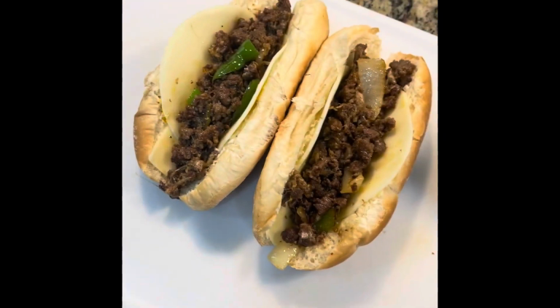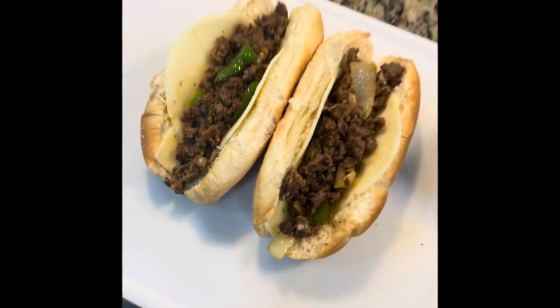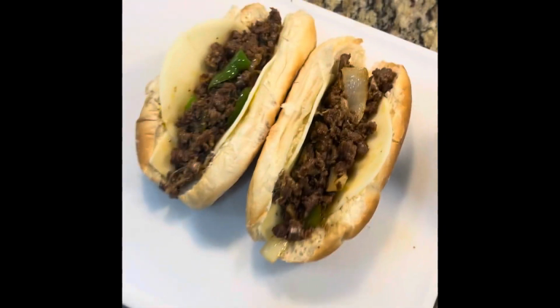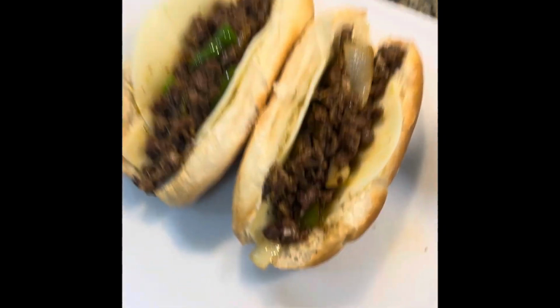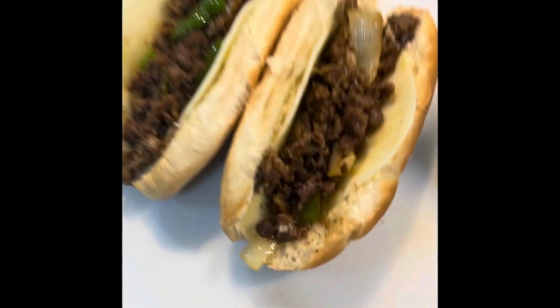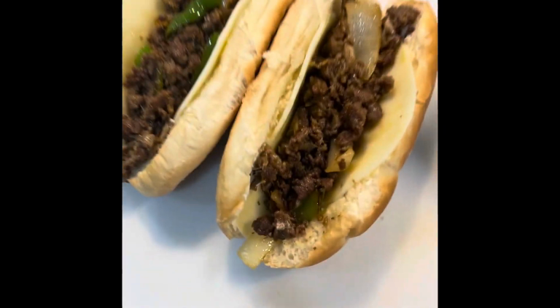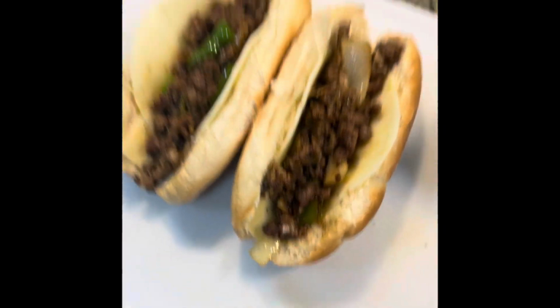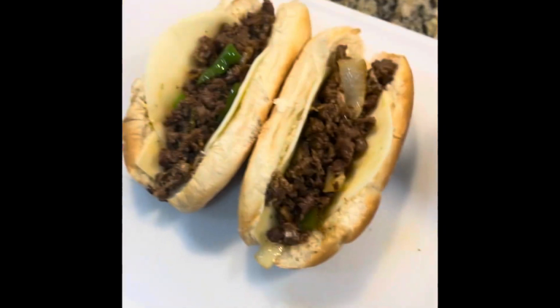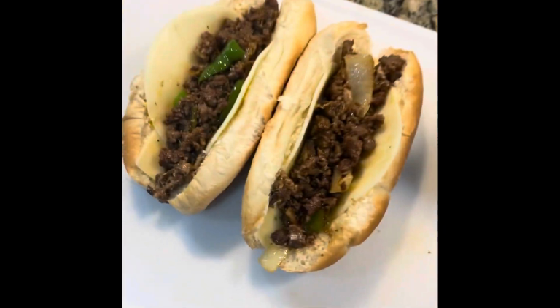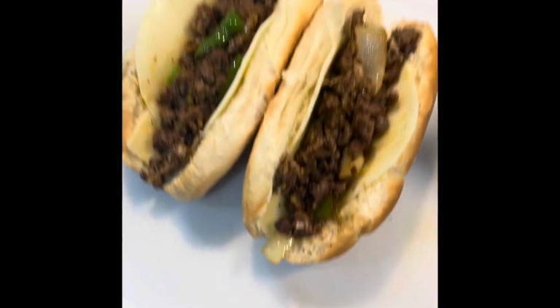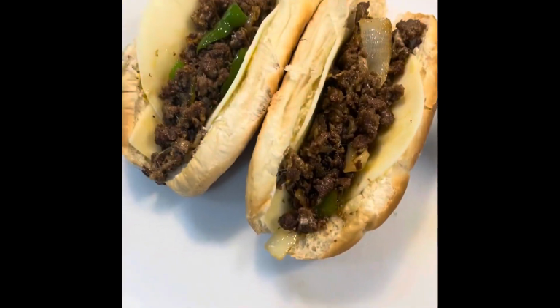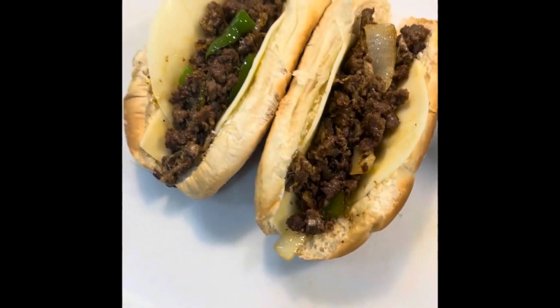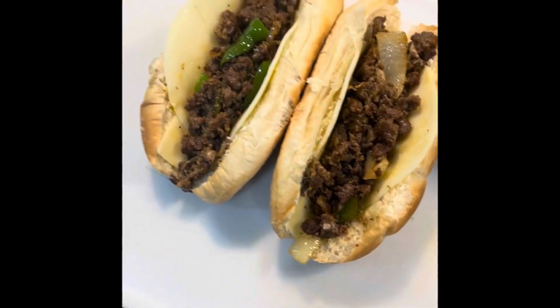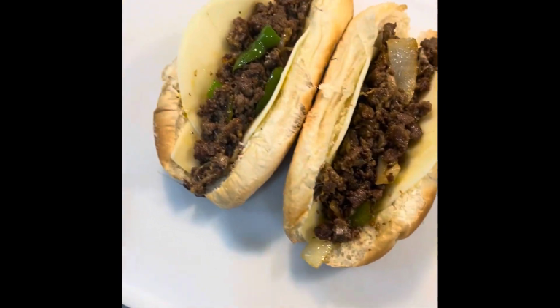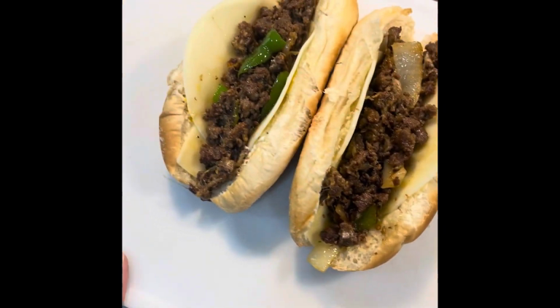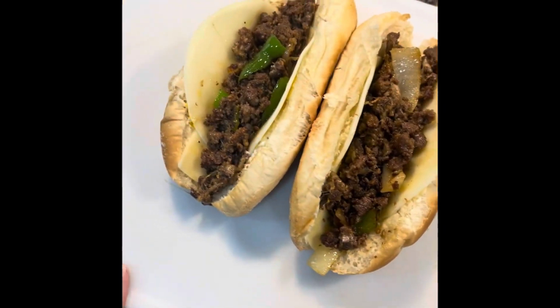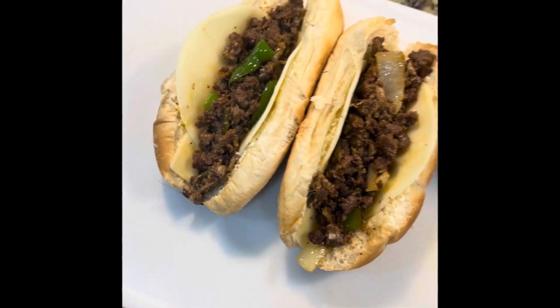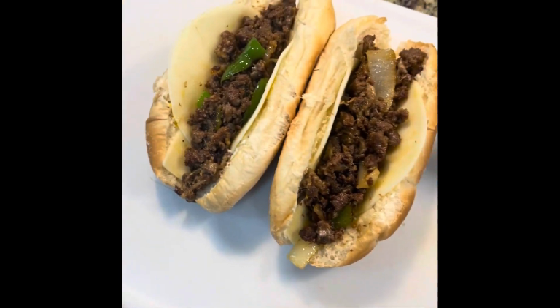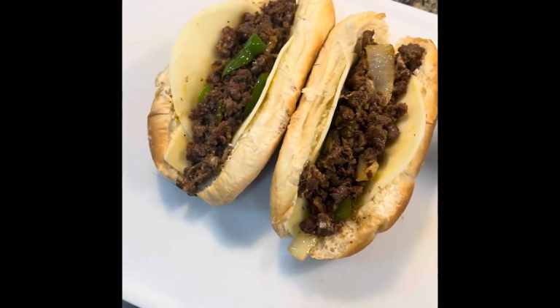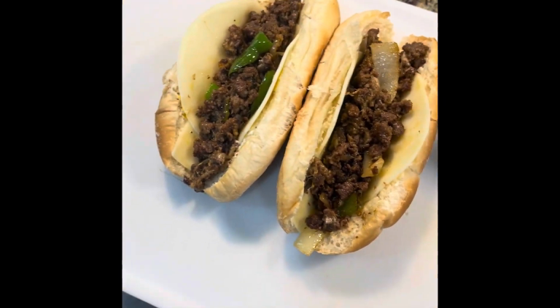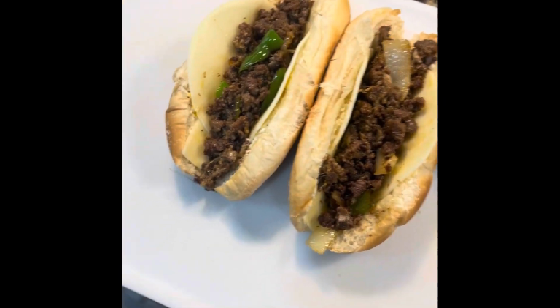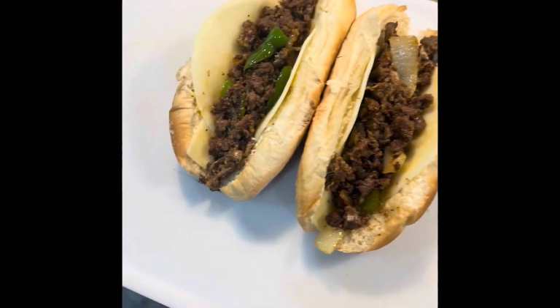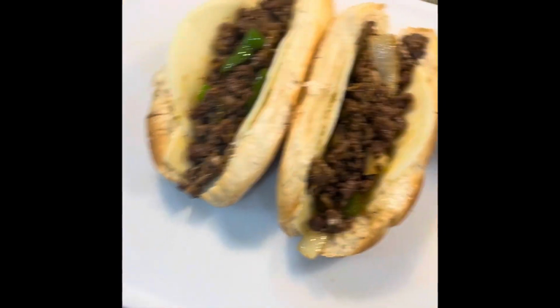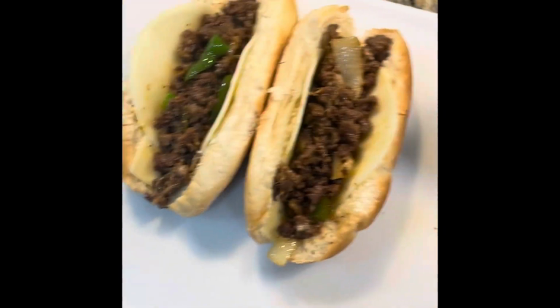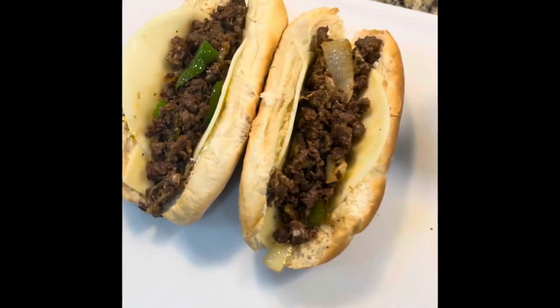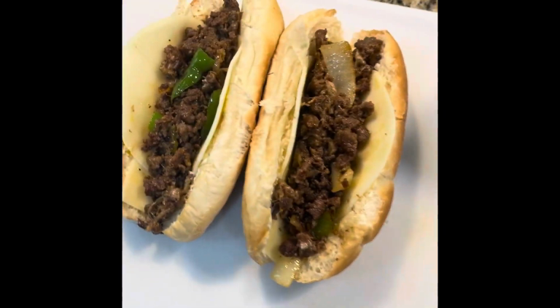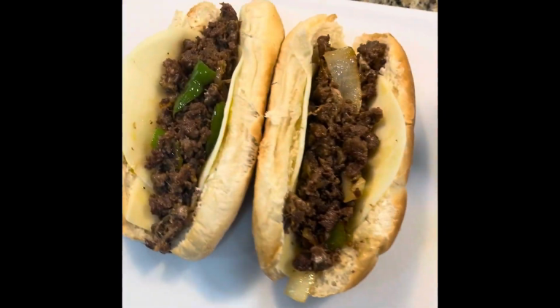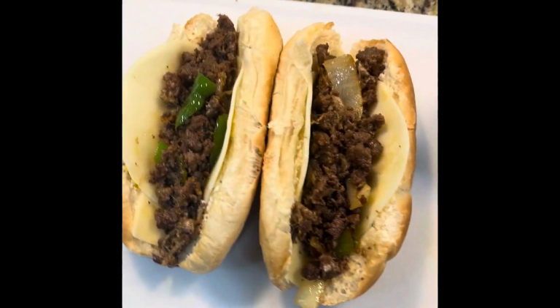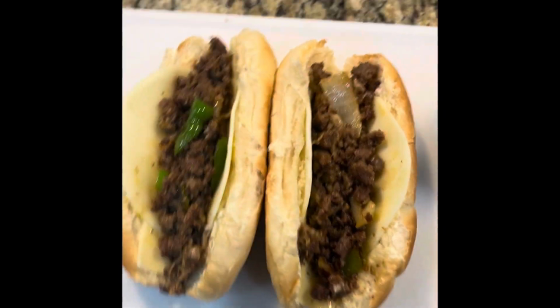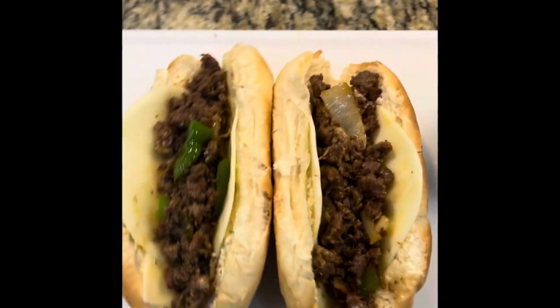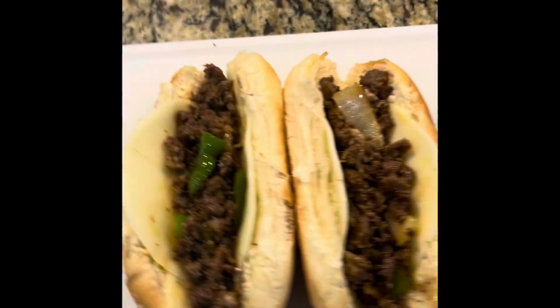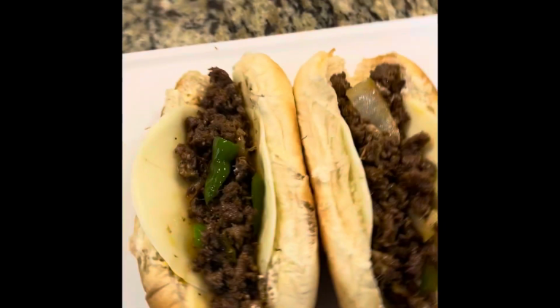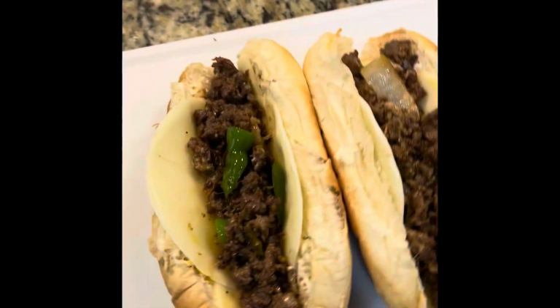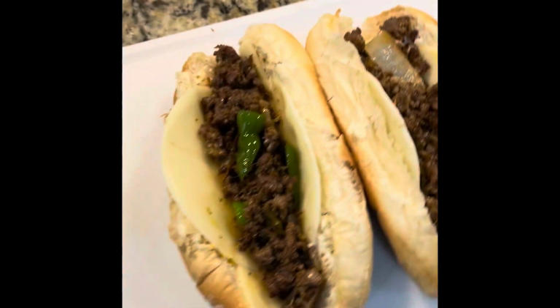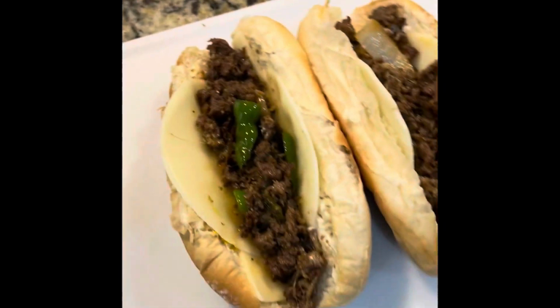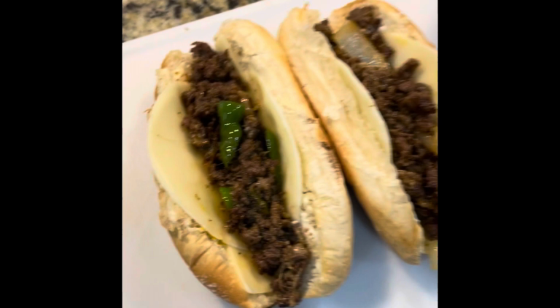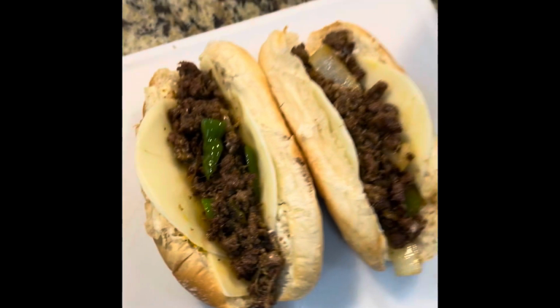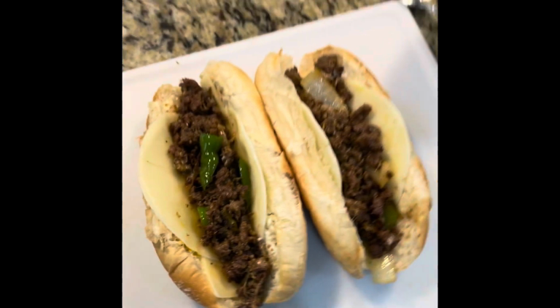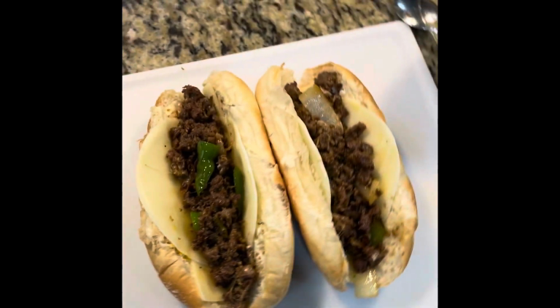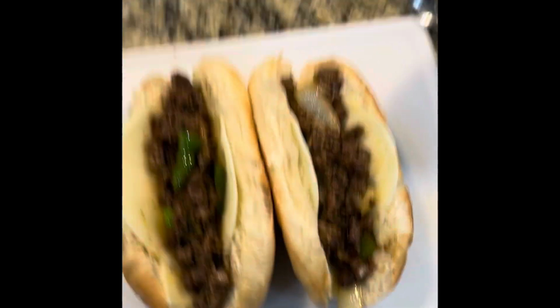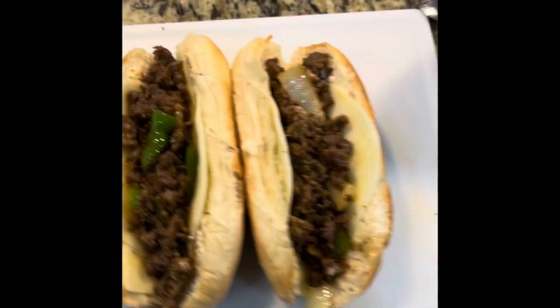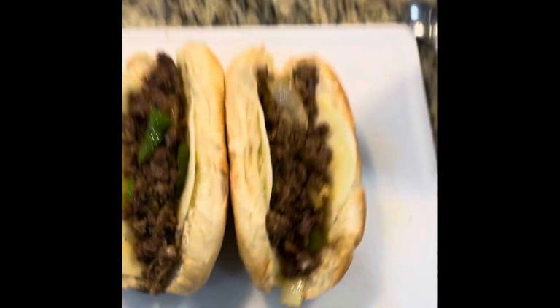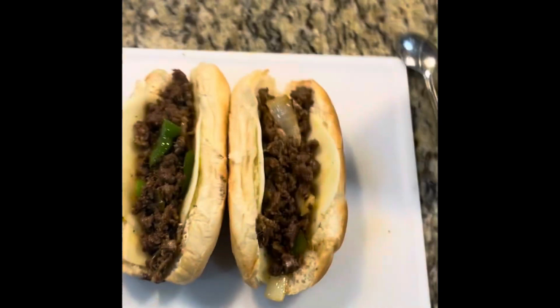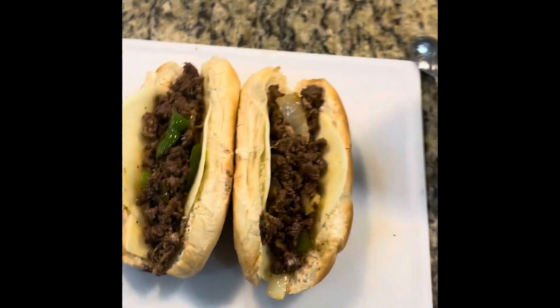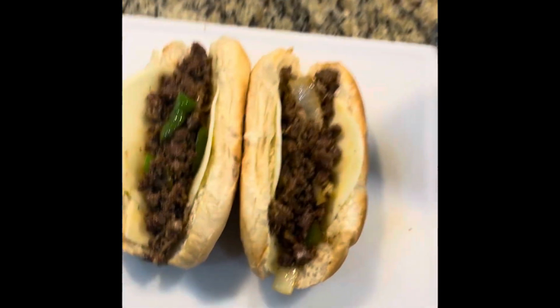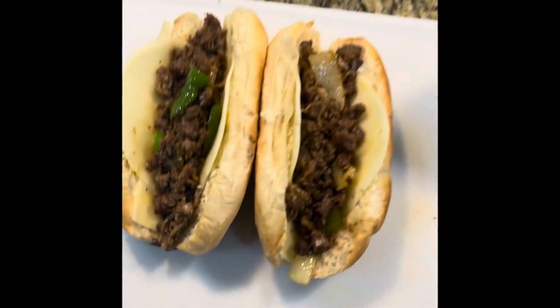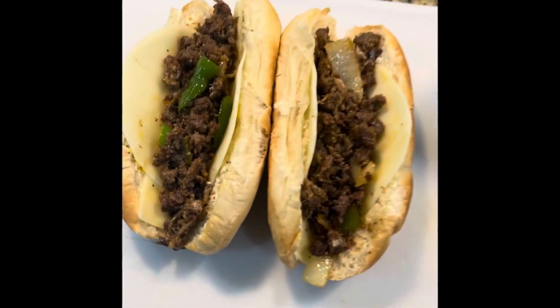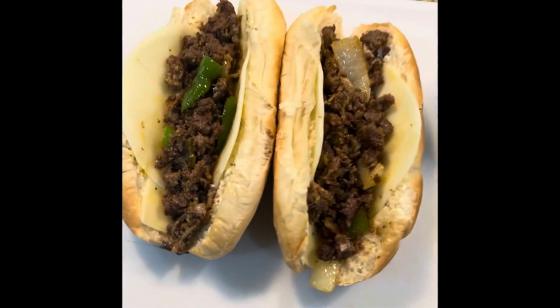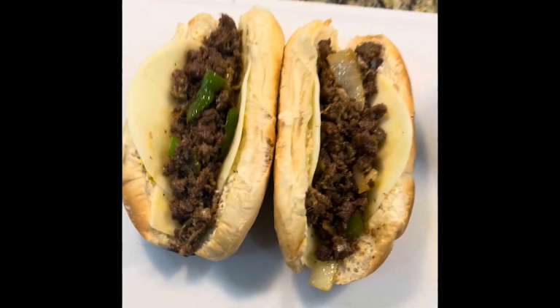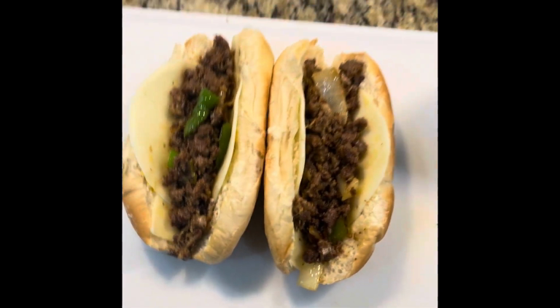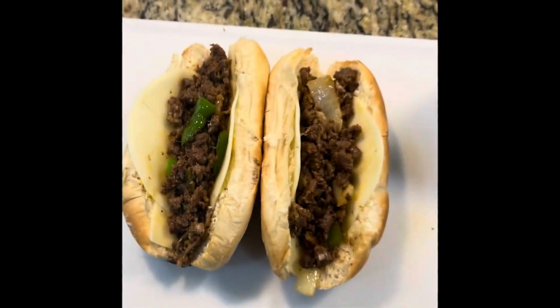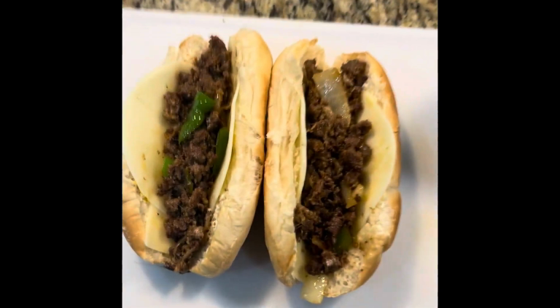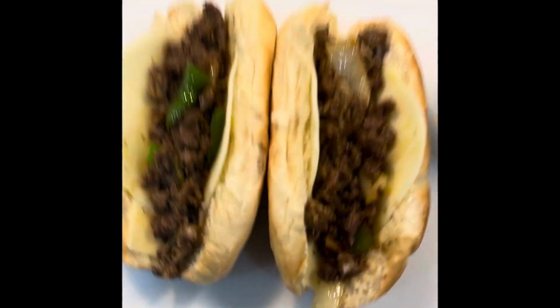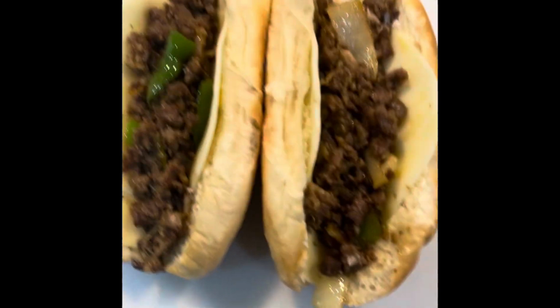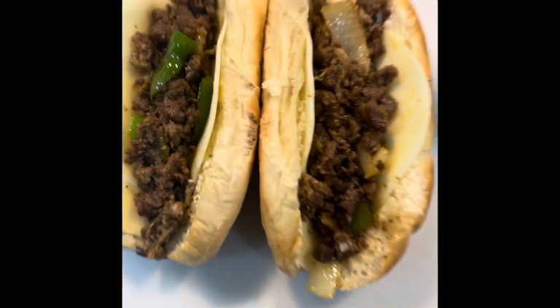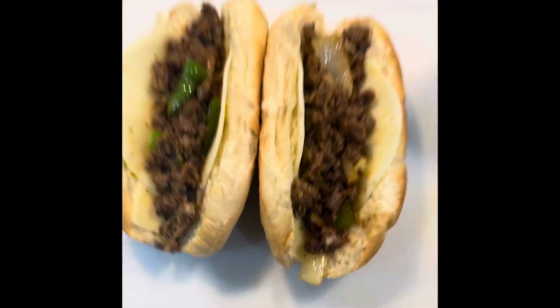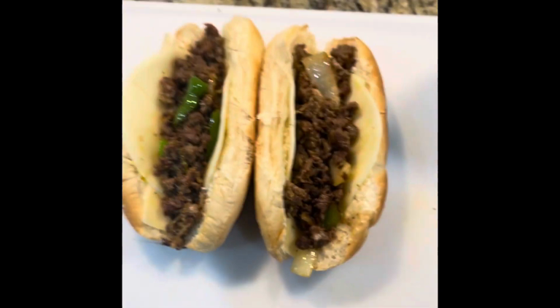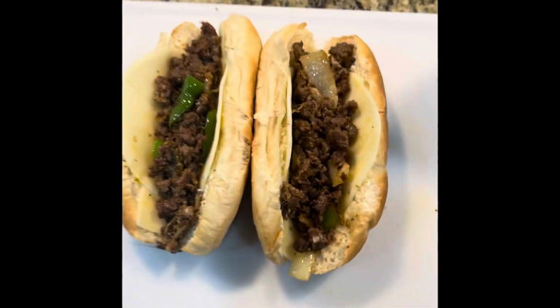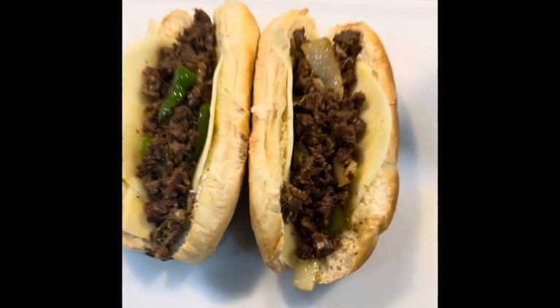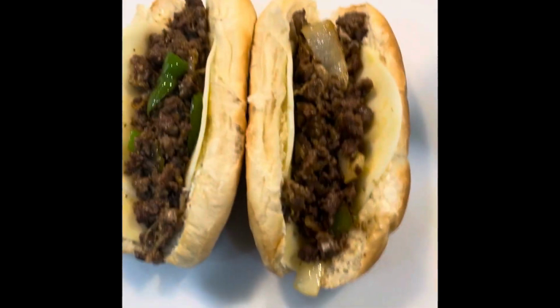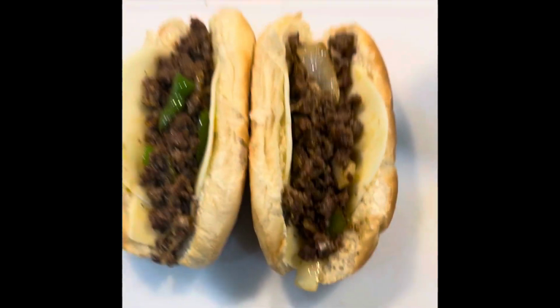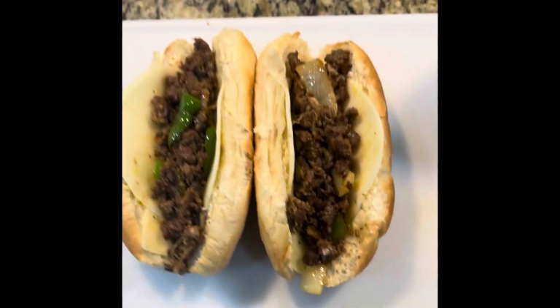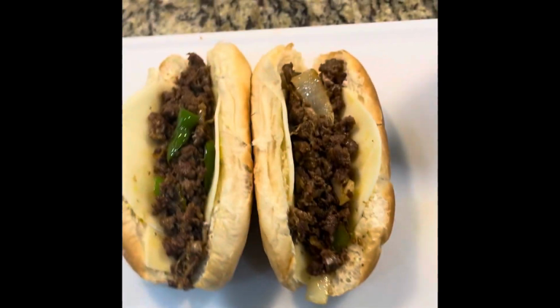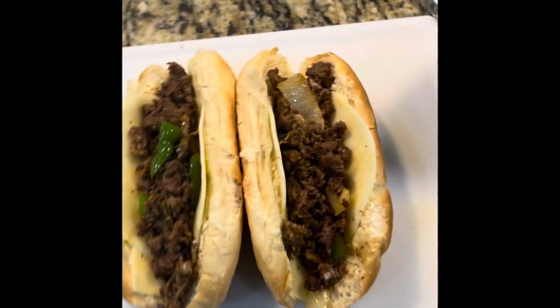They're going to enjoy it and have a good one. I'm going to put some chips with it and a drink and they should be good. Drop down below in the comments what y'all think. Make sure you like, comment, and subscribe to the channel.